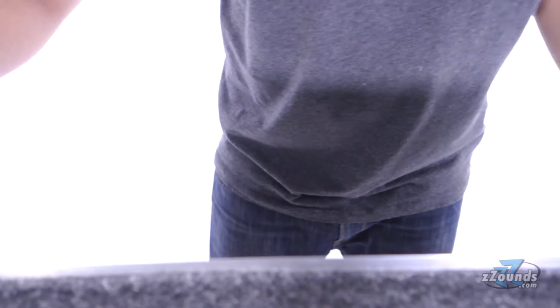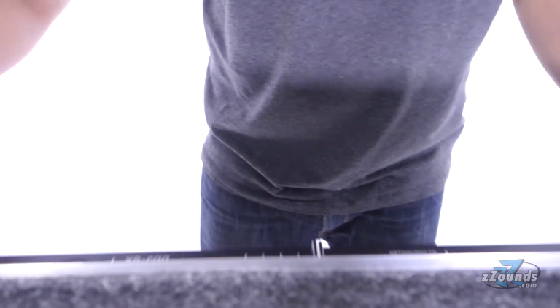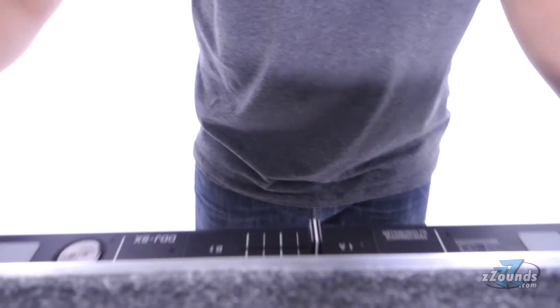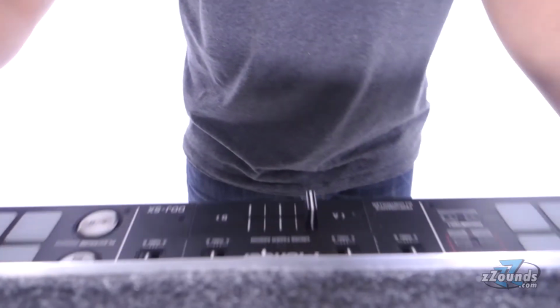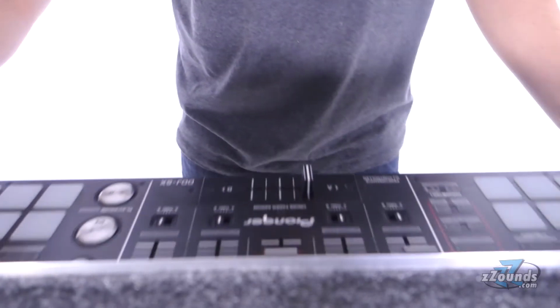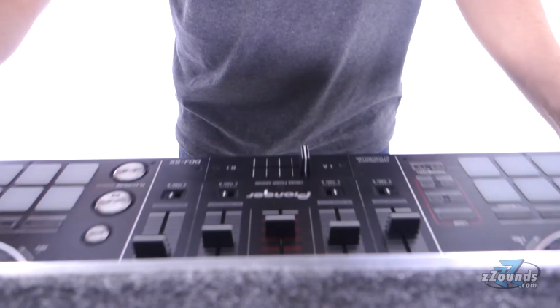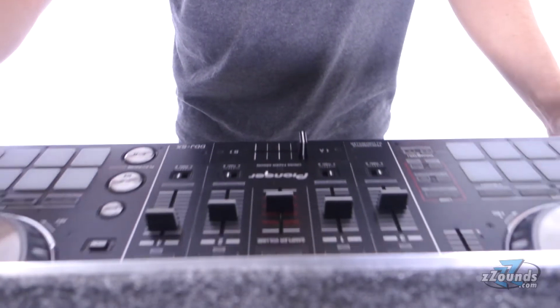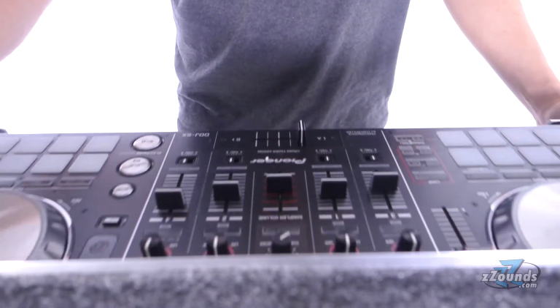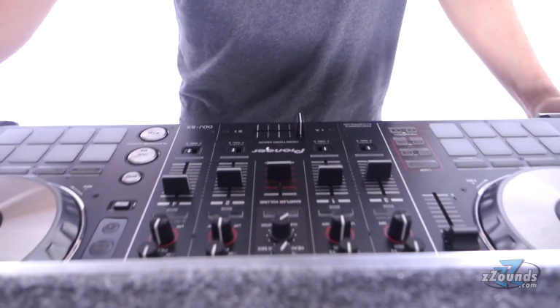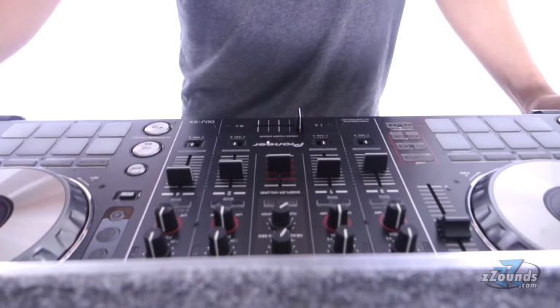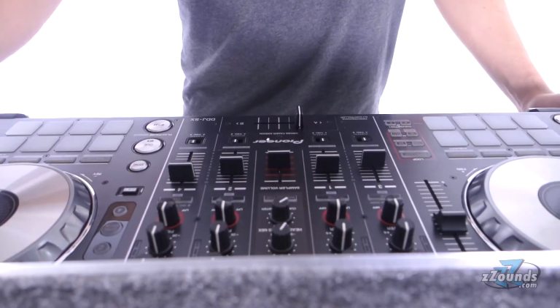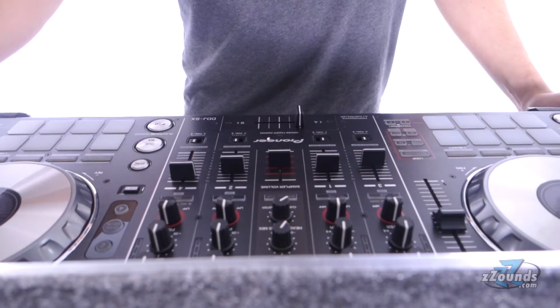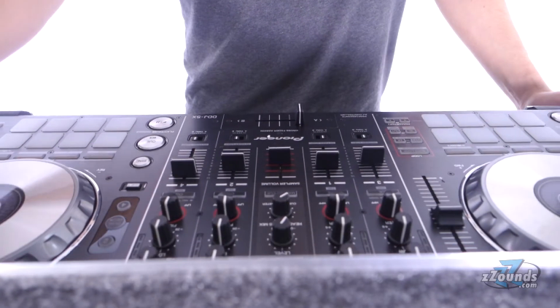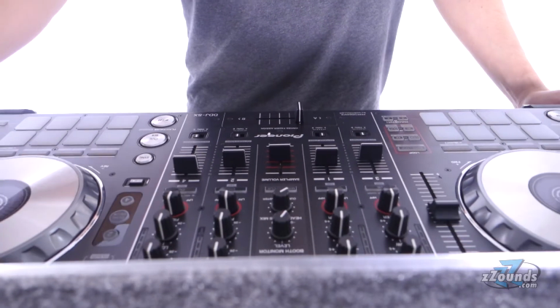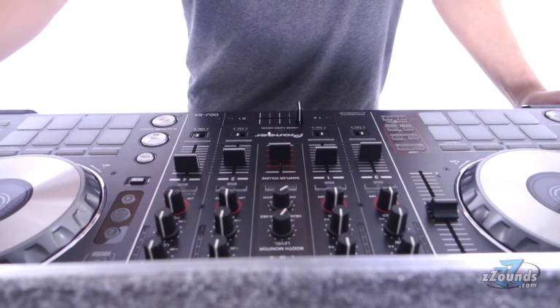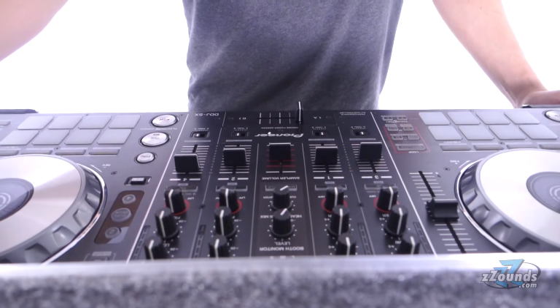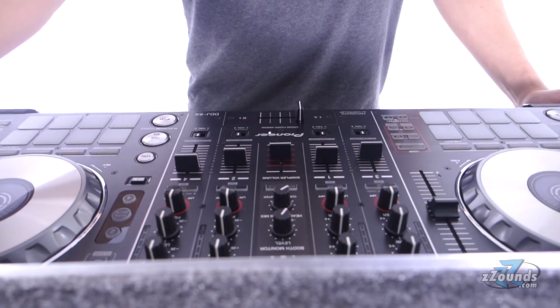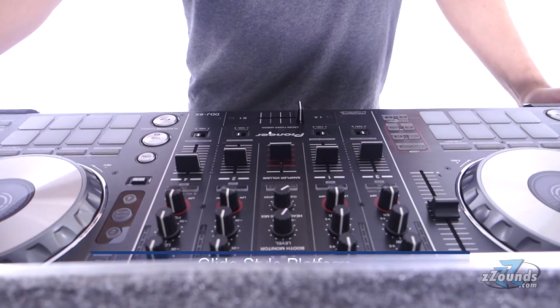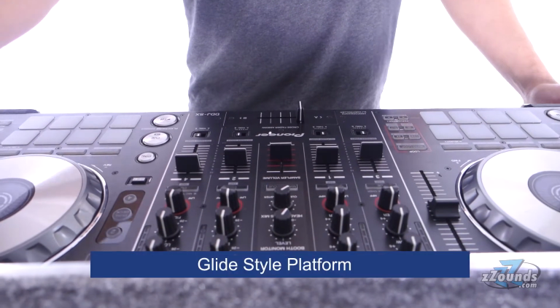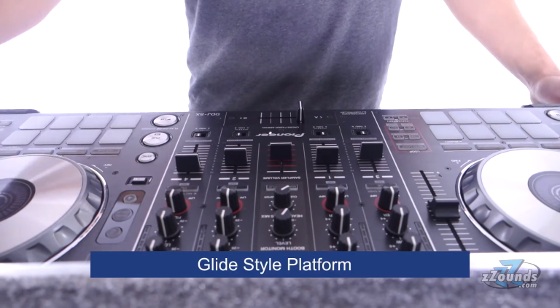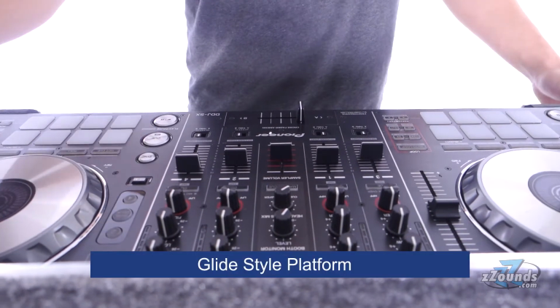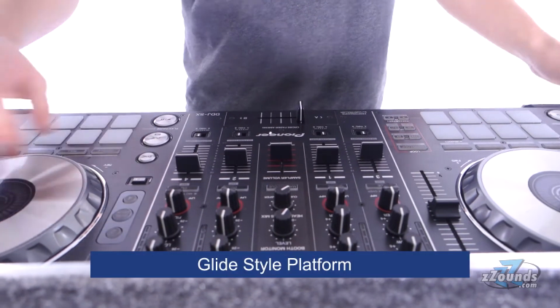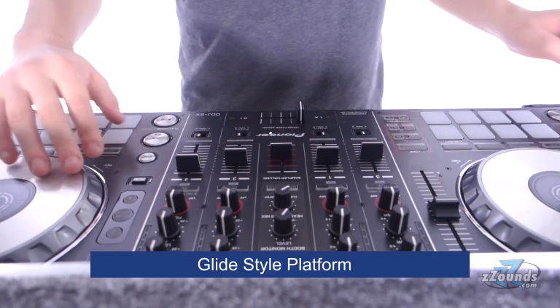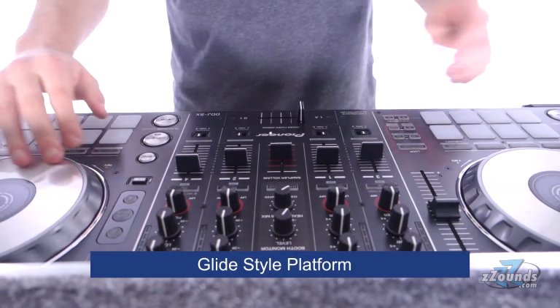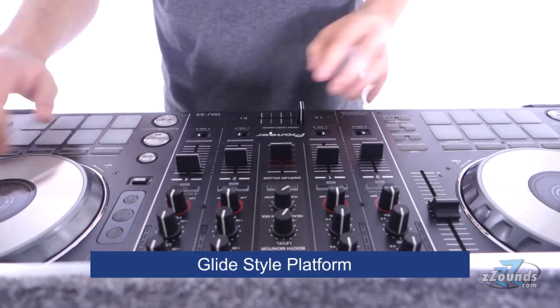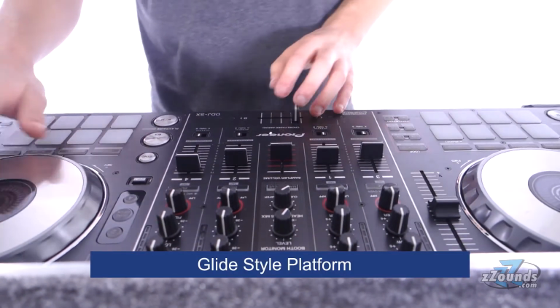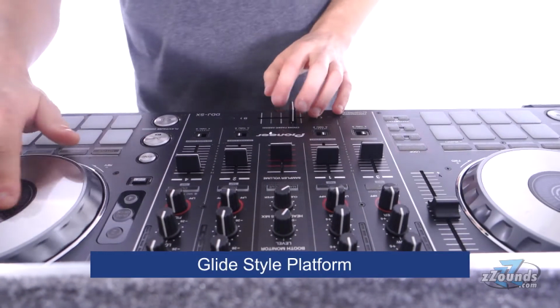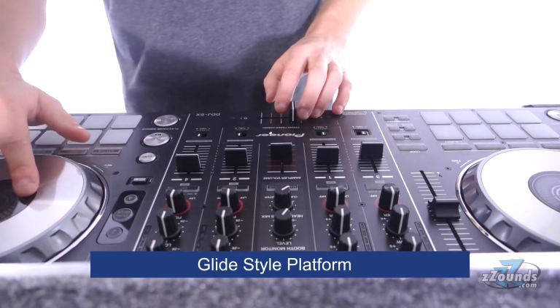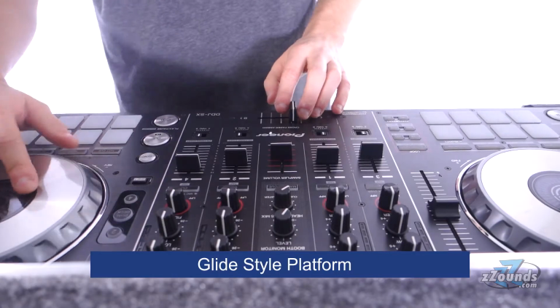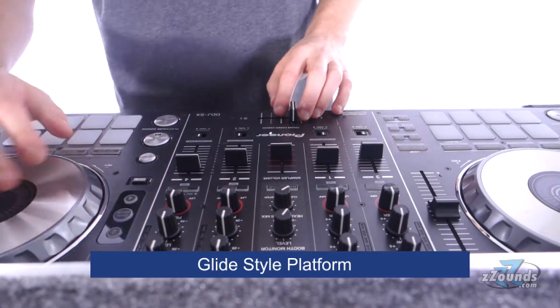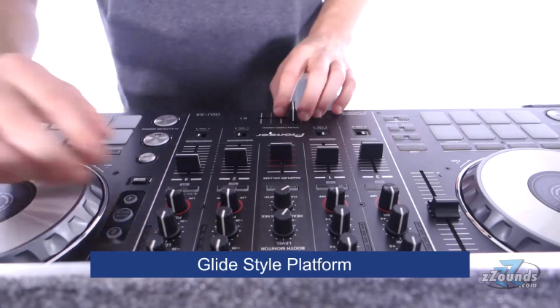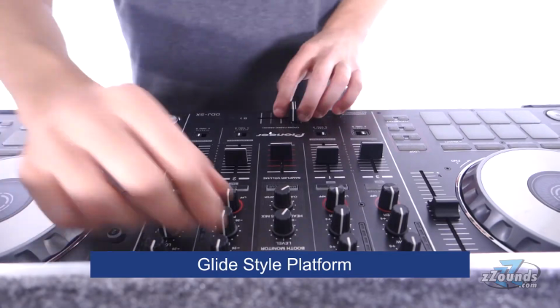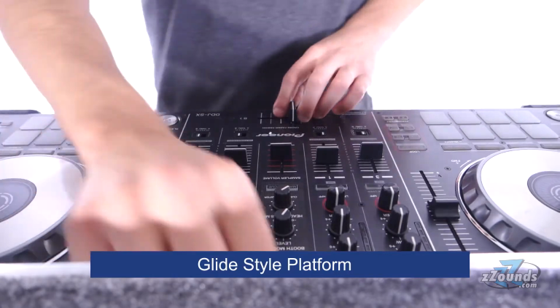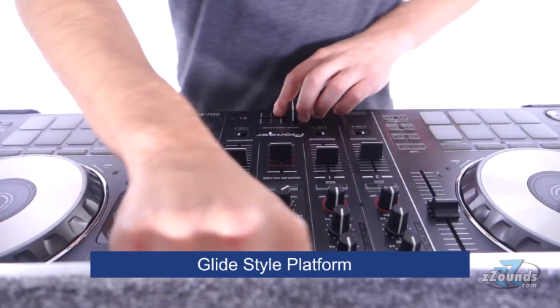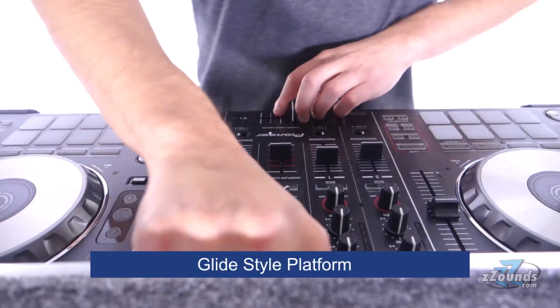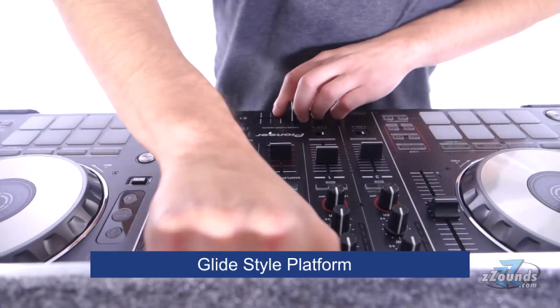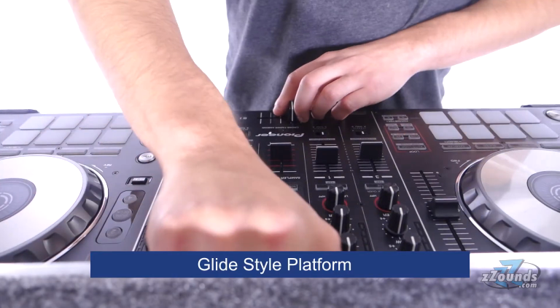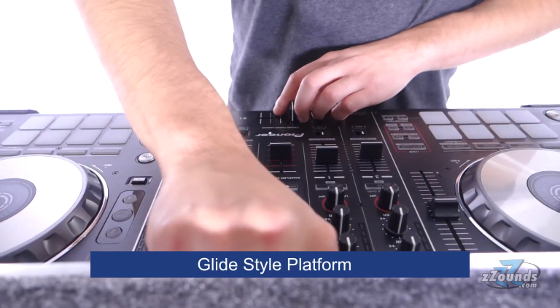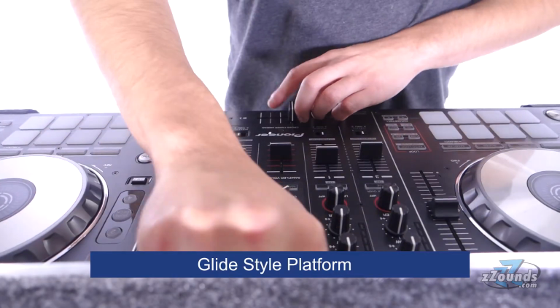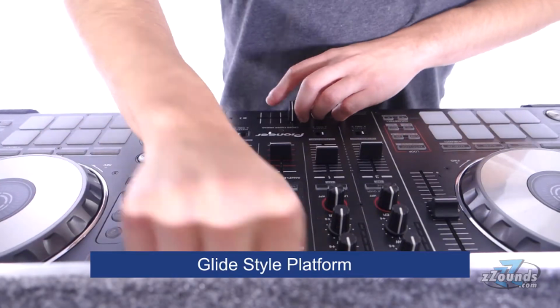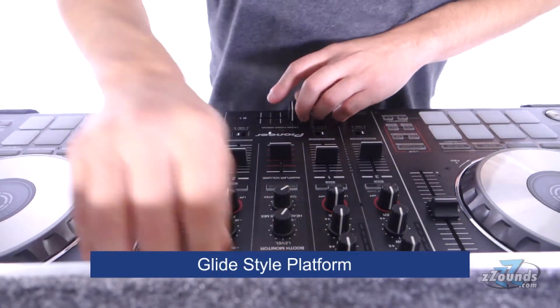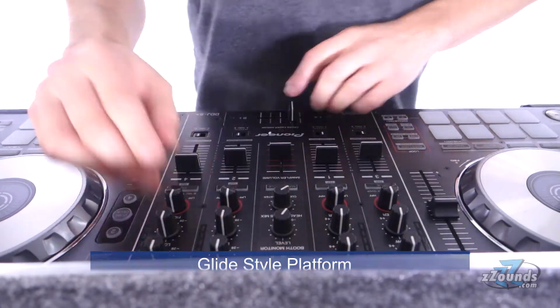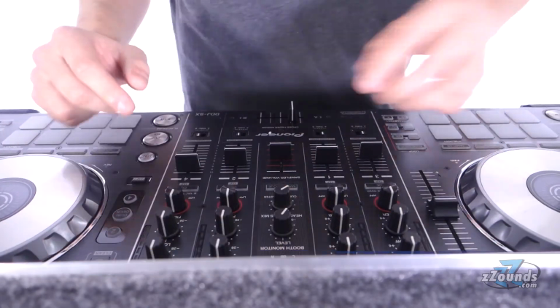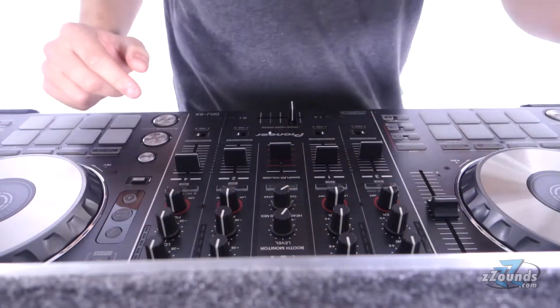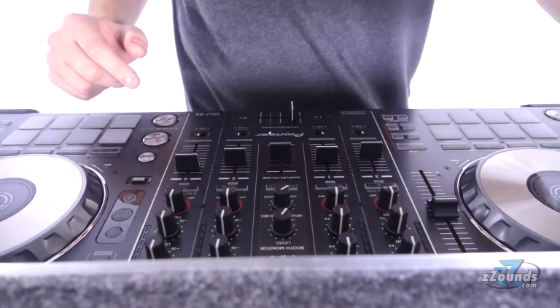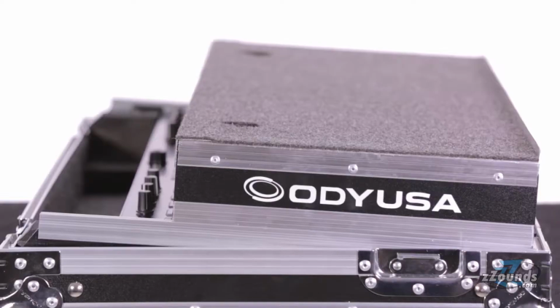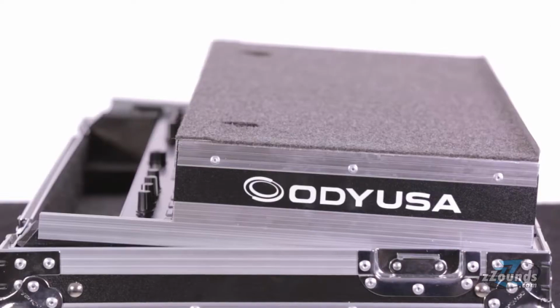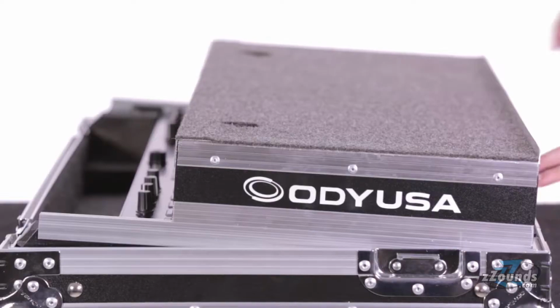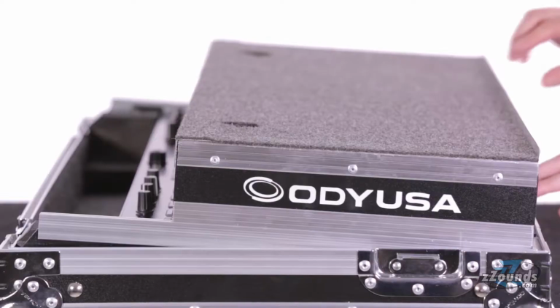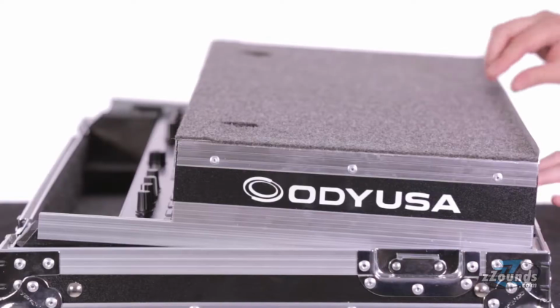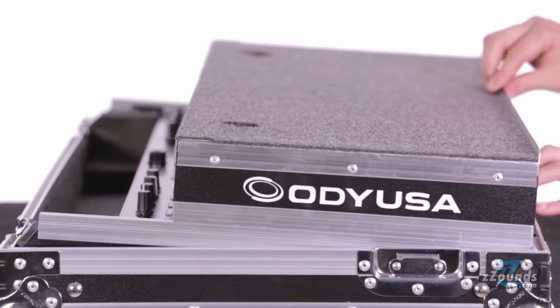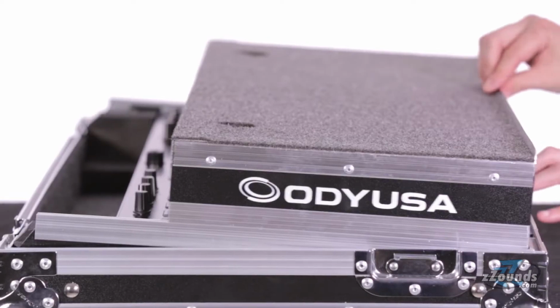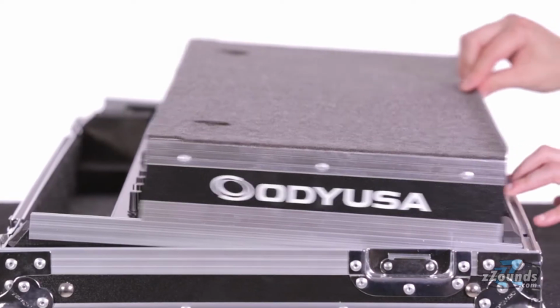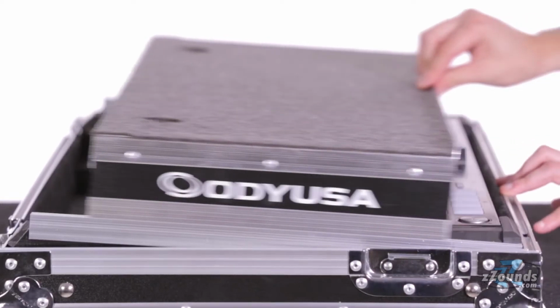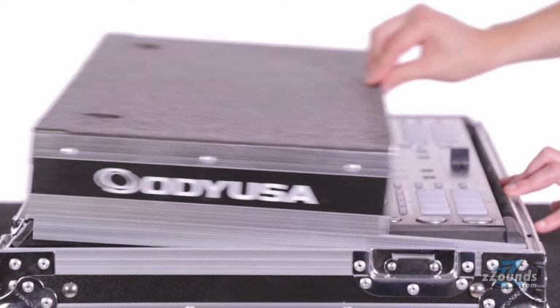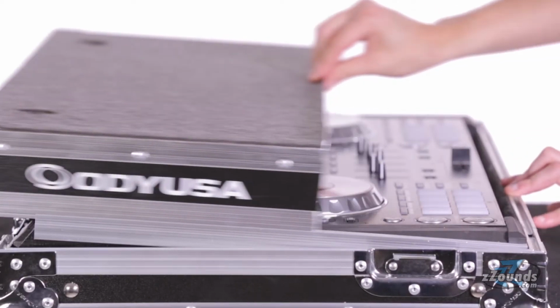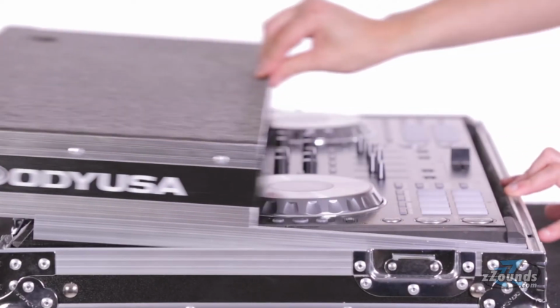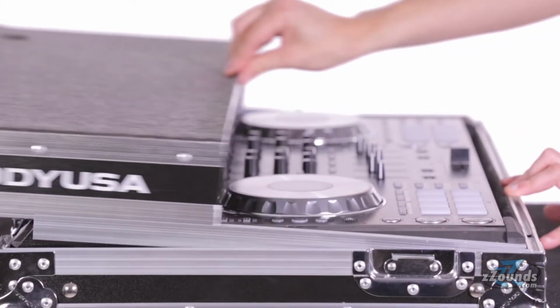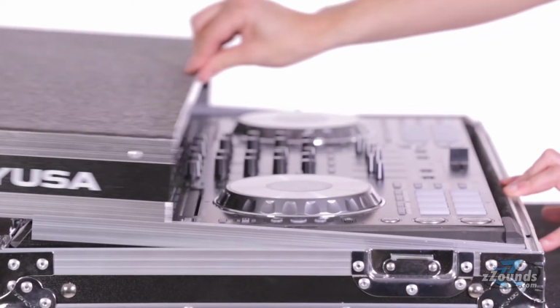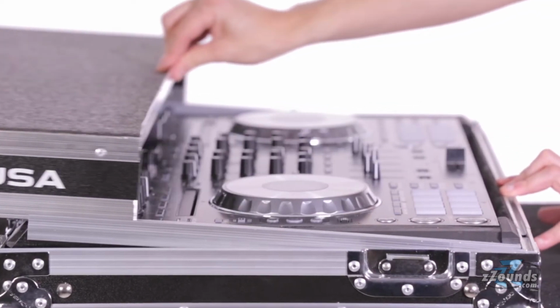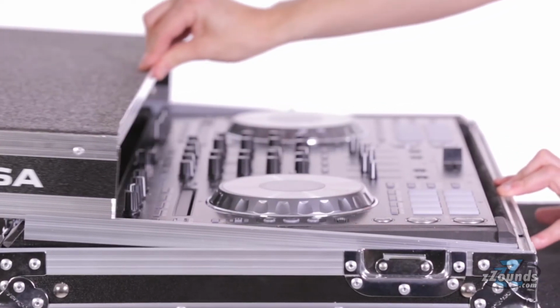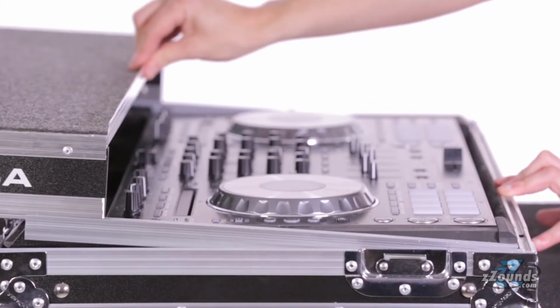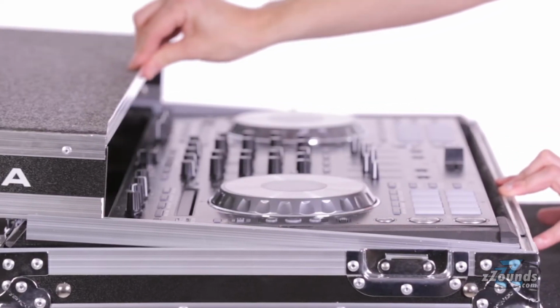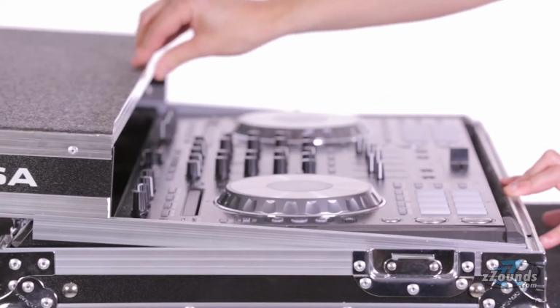It features Odyssey's patented glide slide platform, a sliding pop-up laptop platform for placing your computer or other effects controllers.